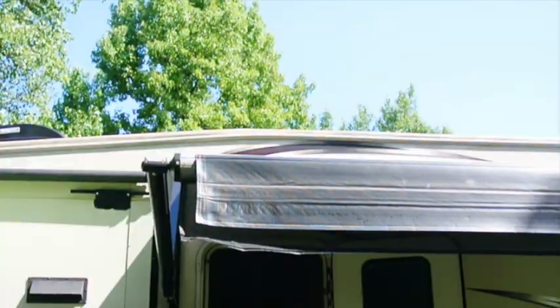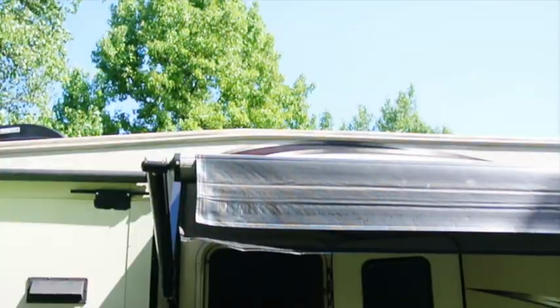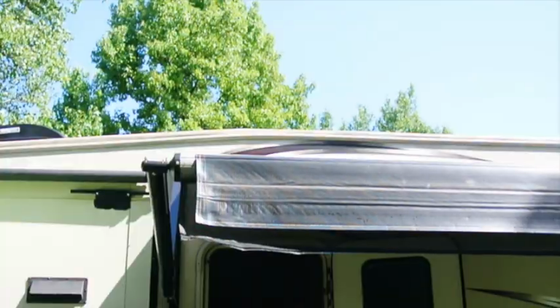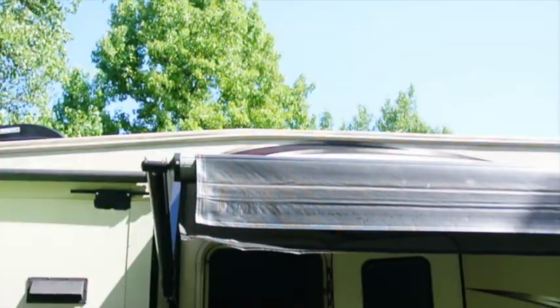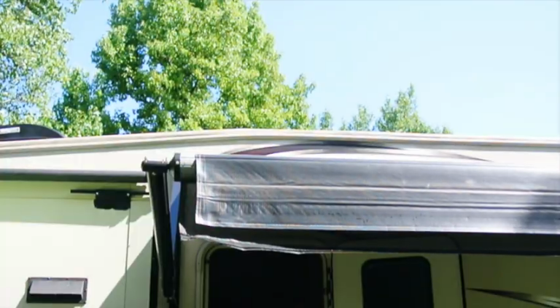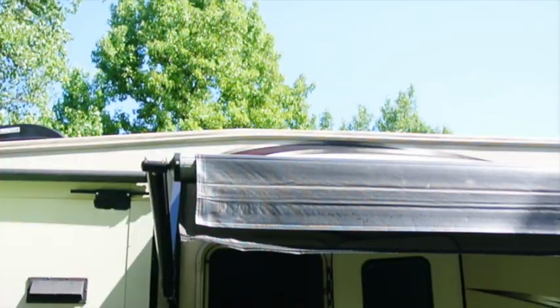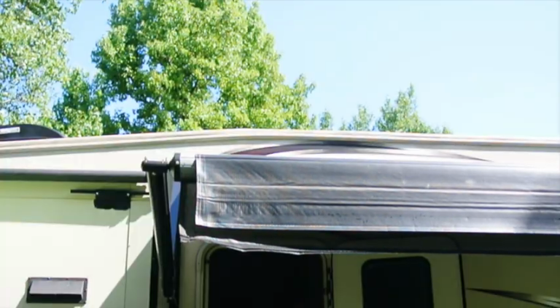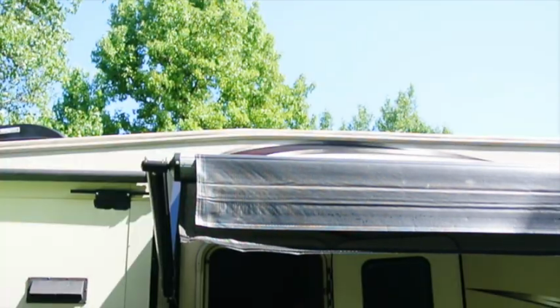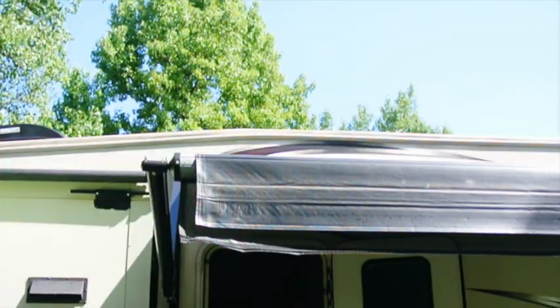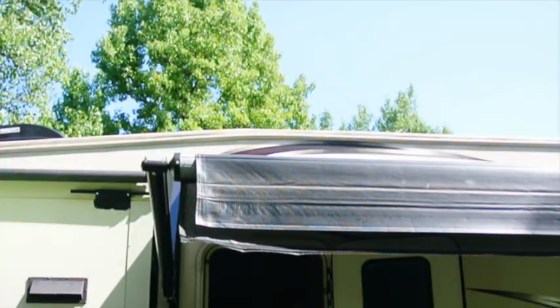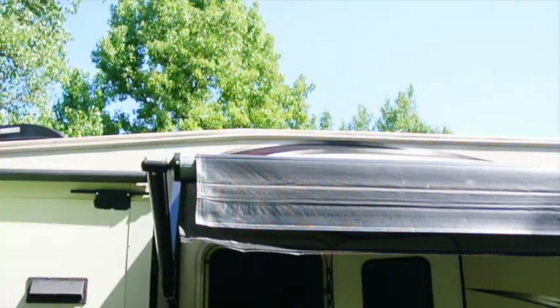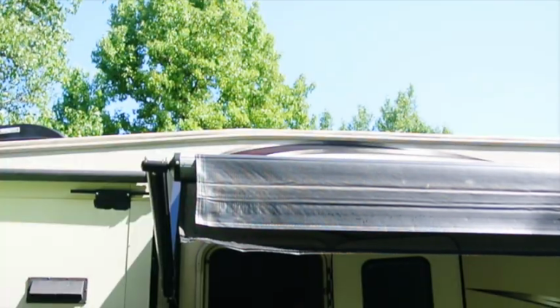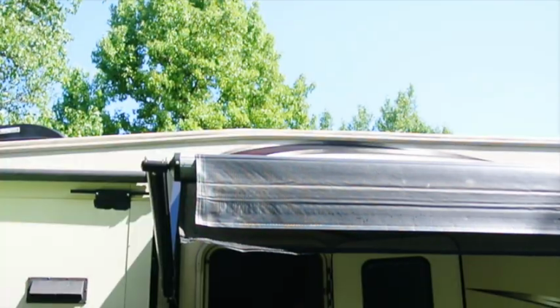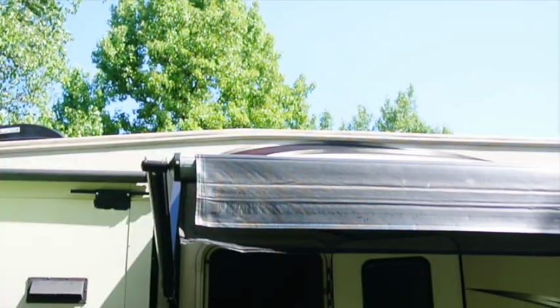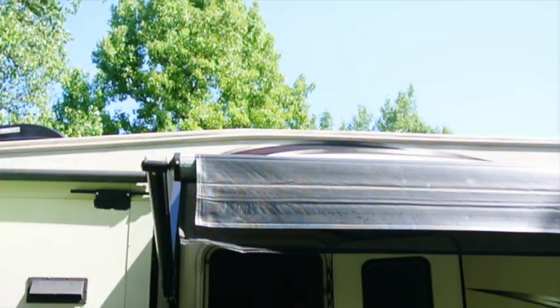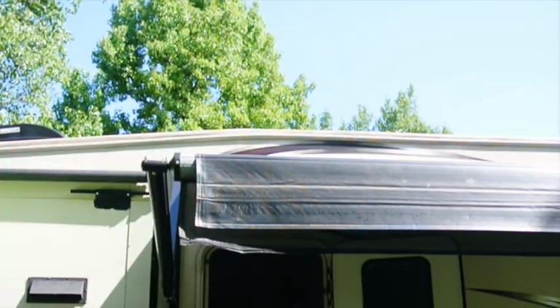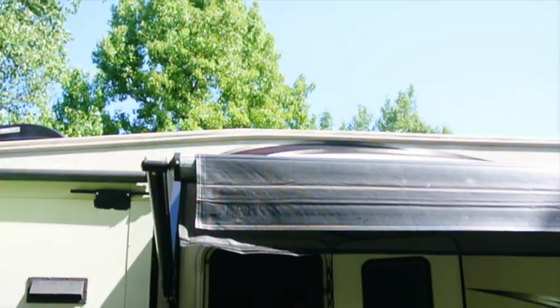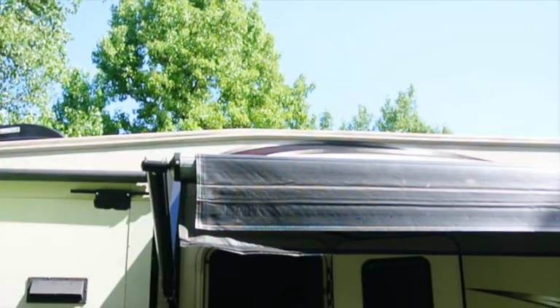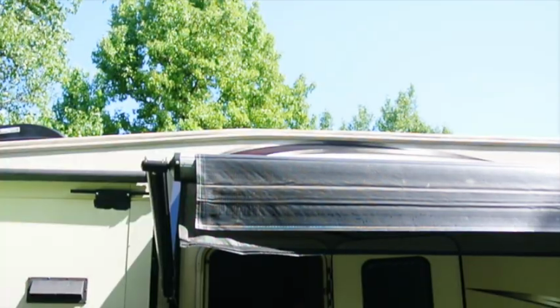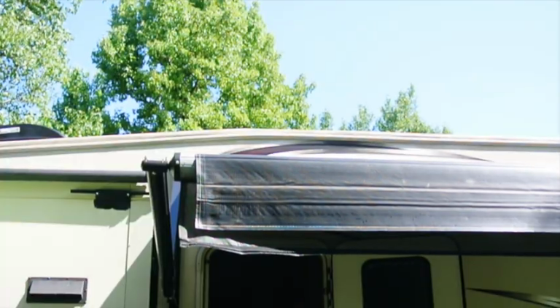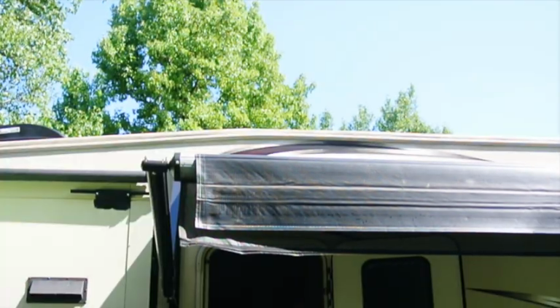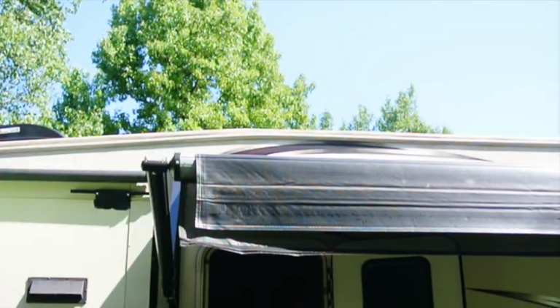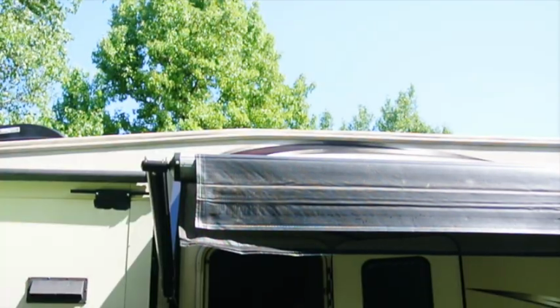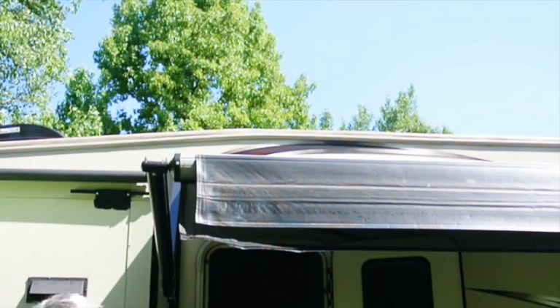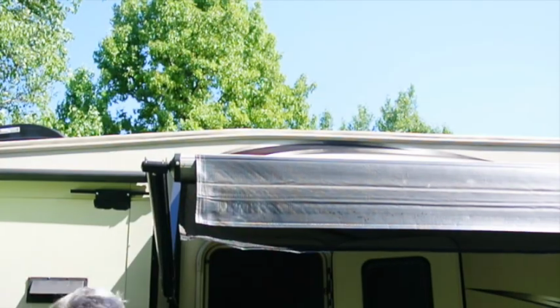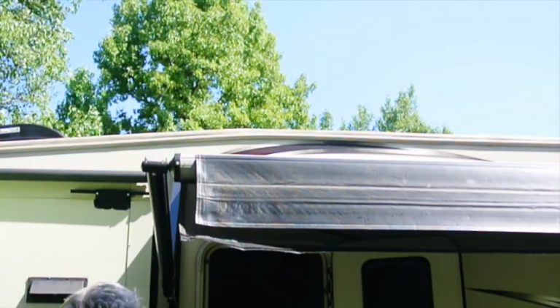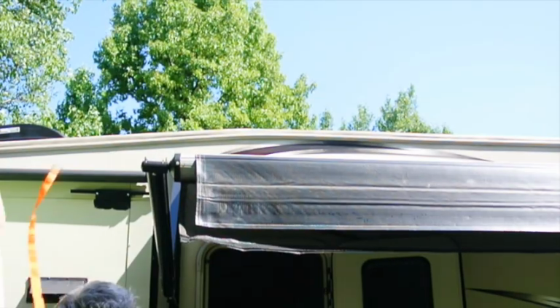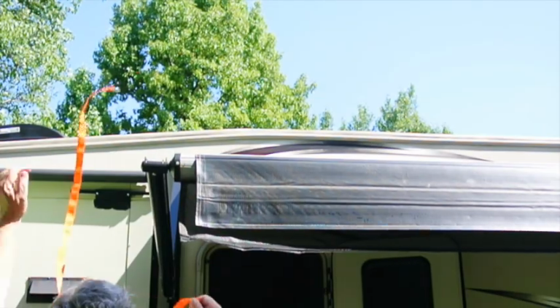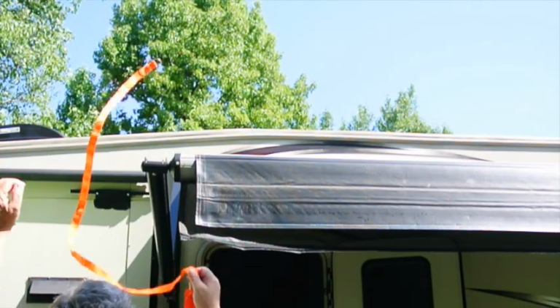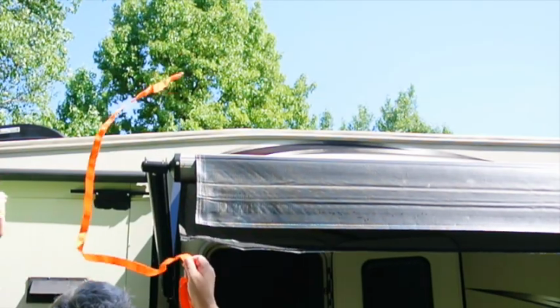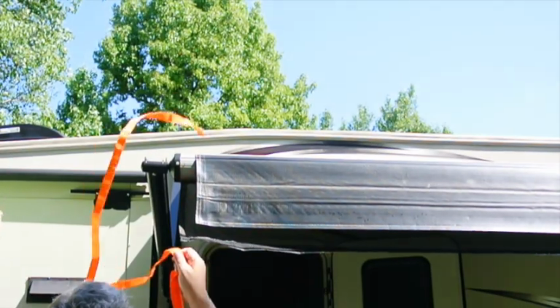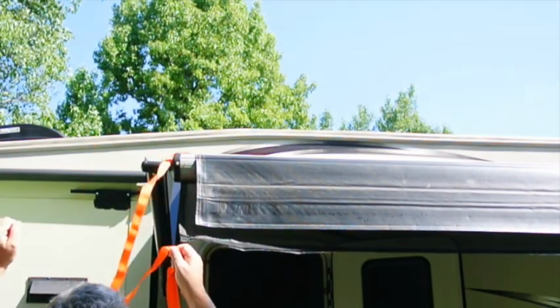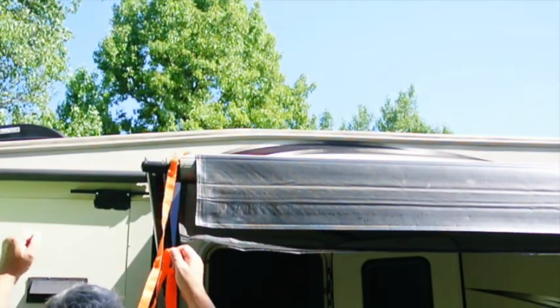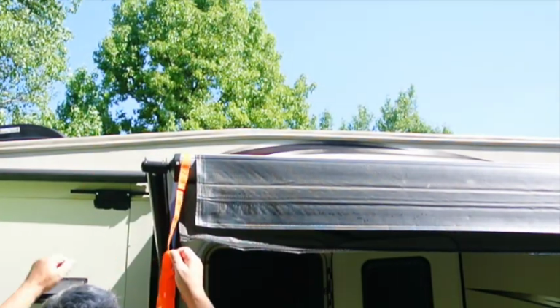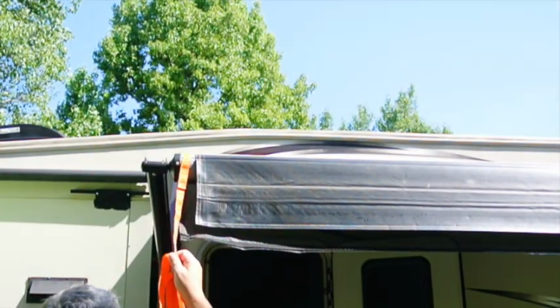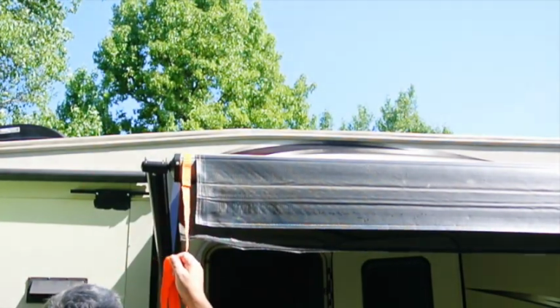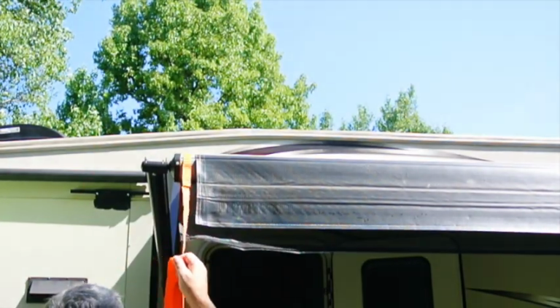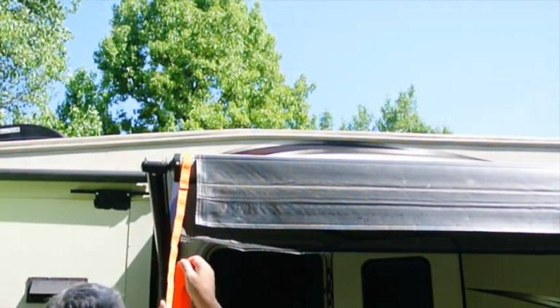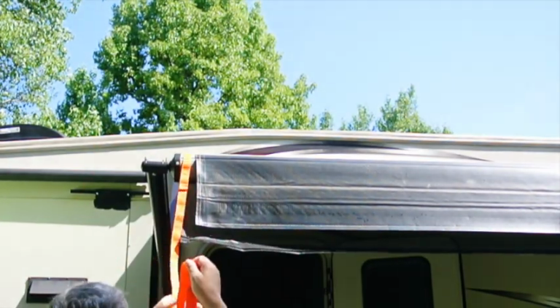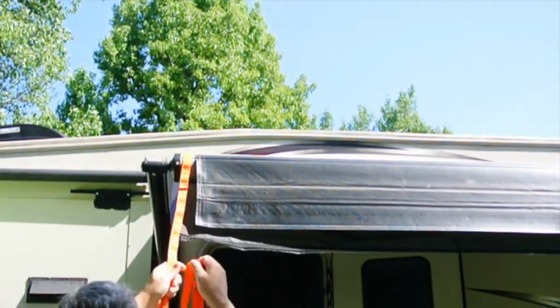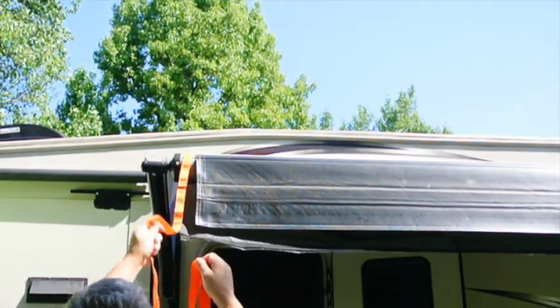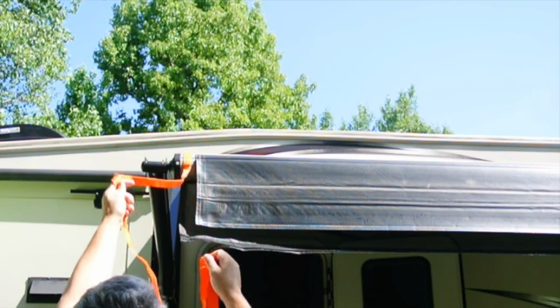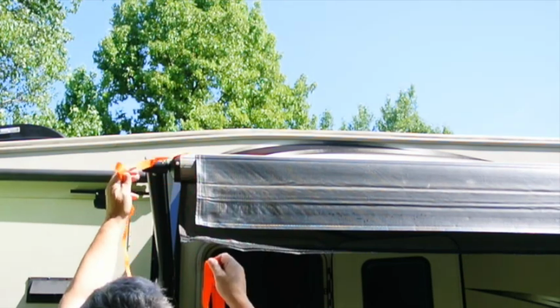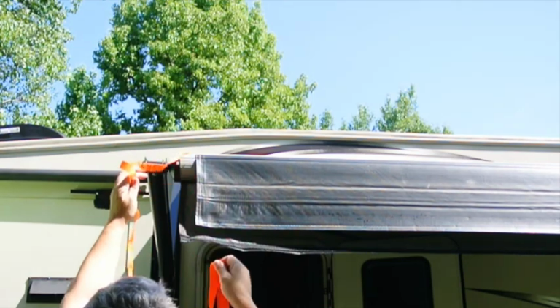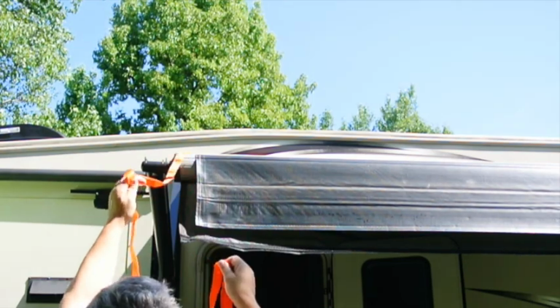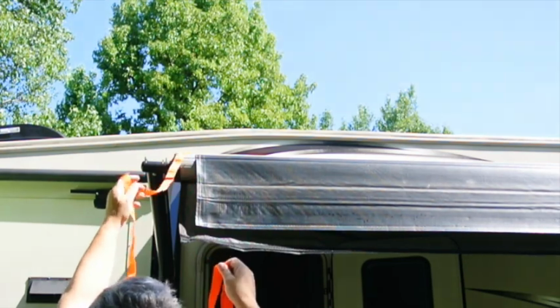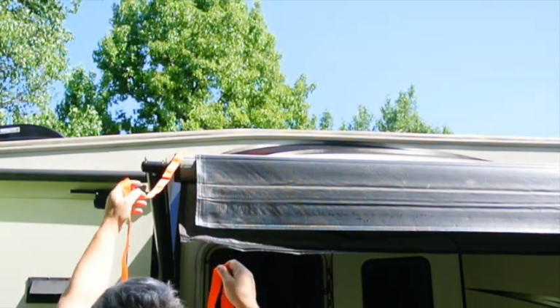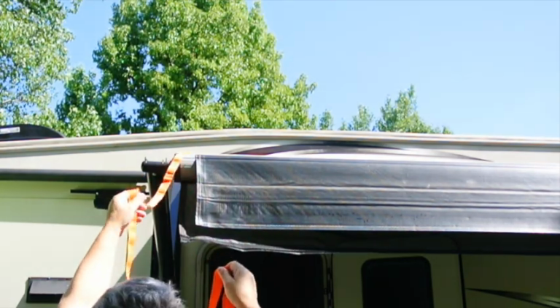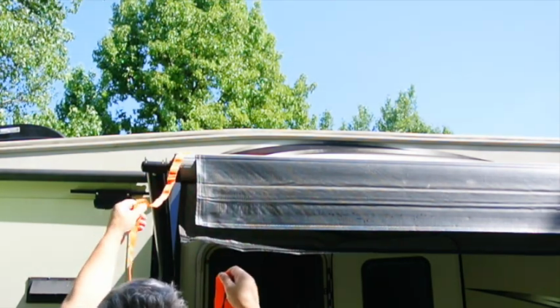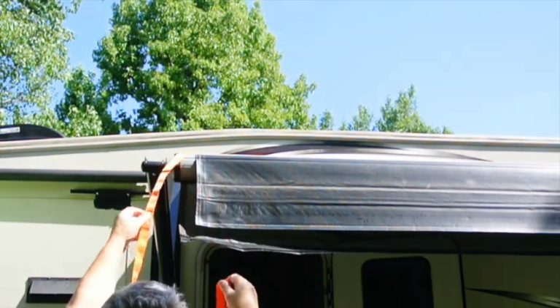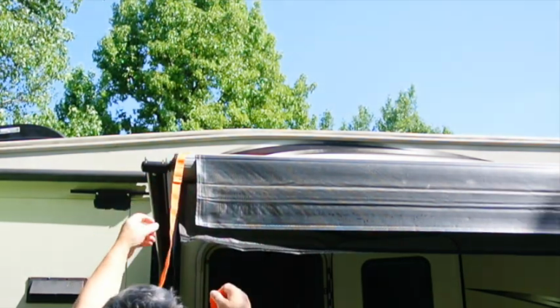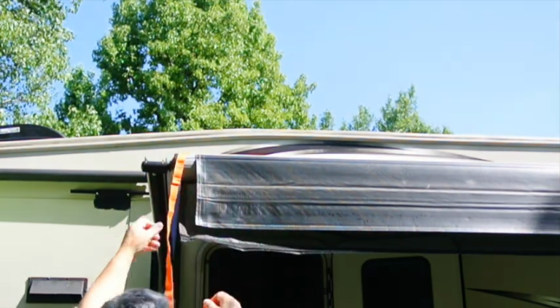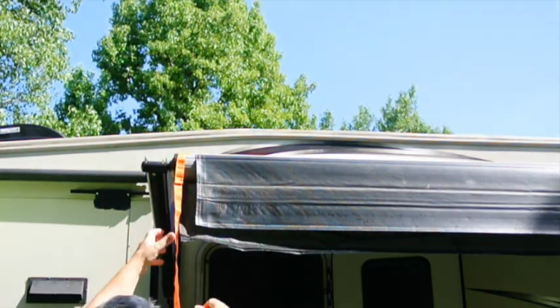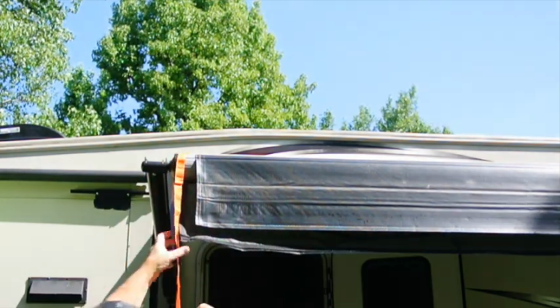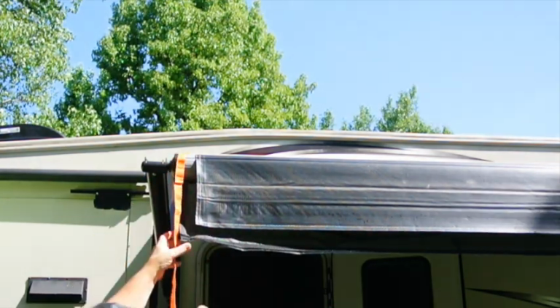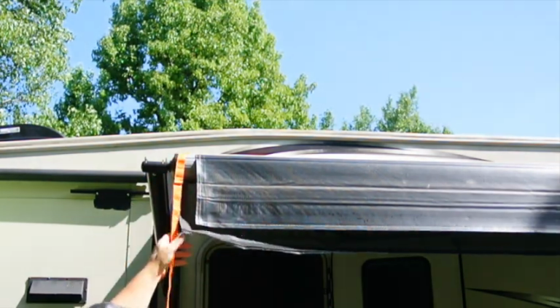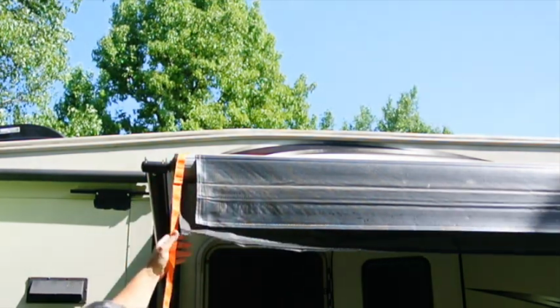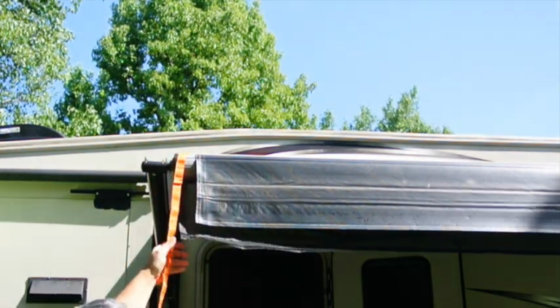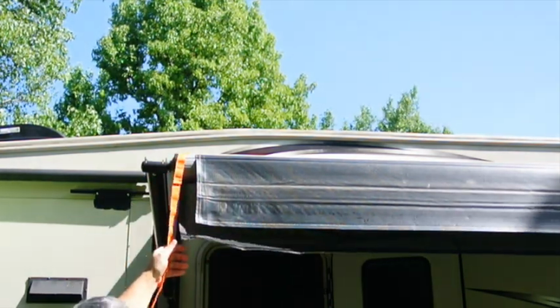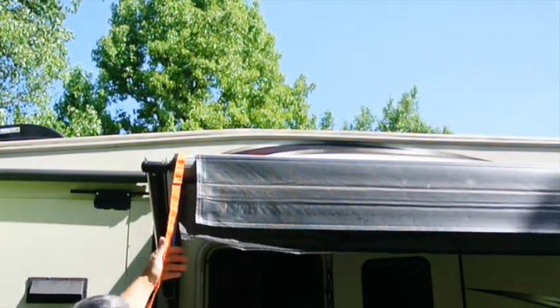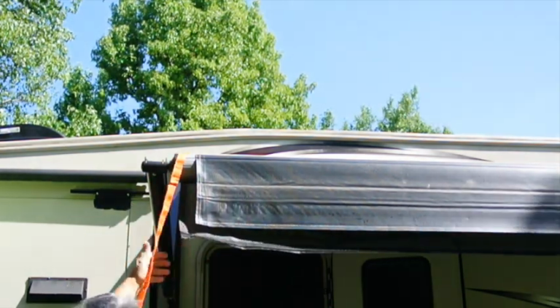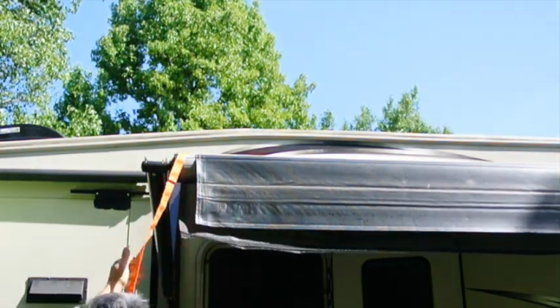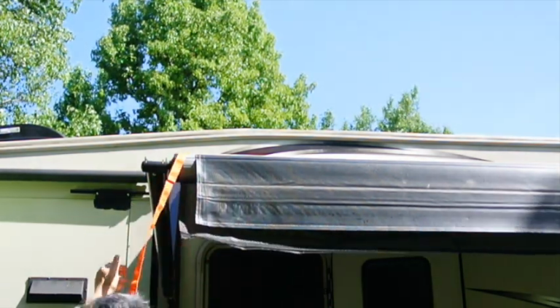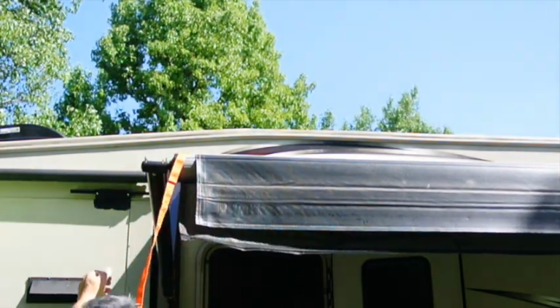It requires straps to go over the awning. Probably the easiest way to get the straps over the awning is just to throw them over.